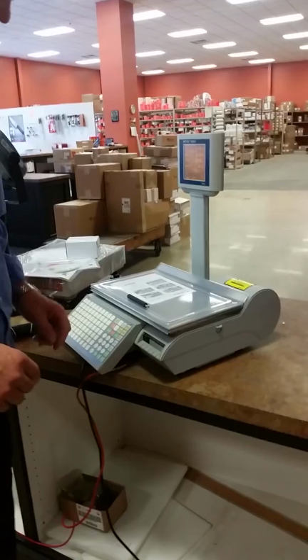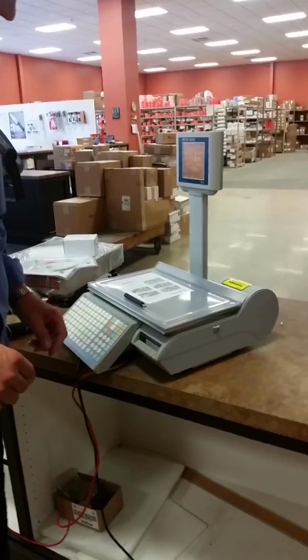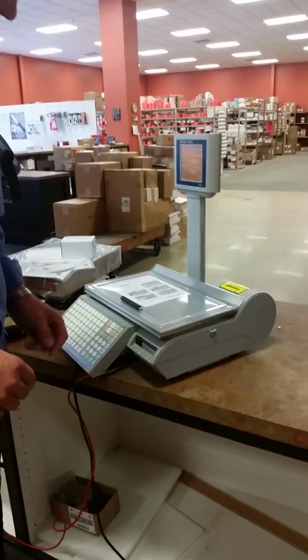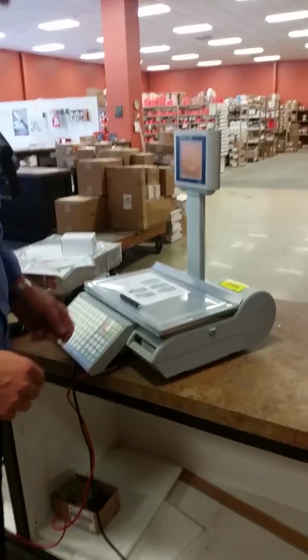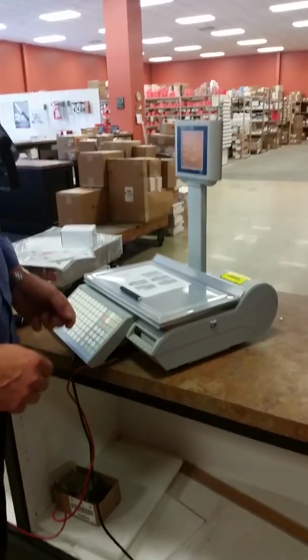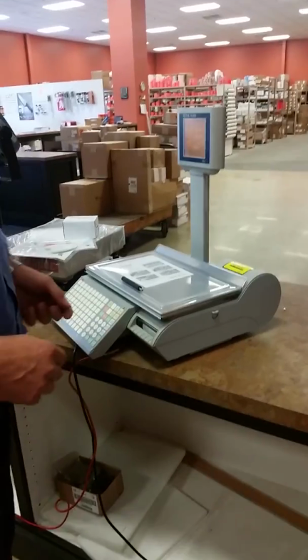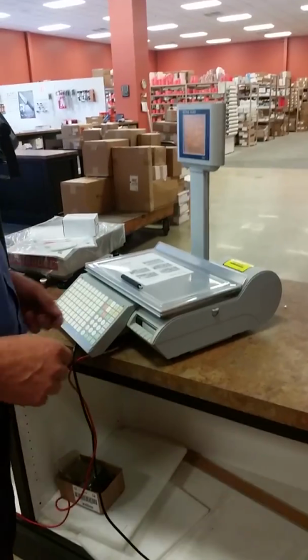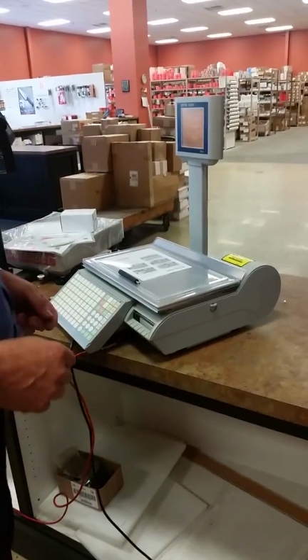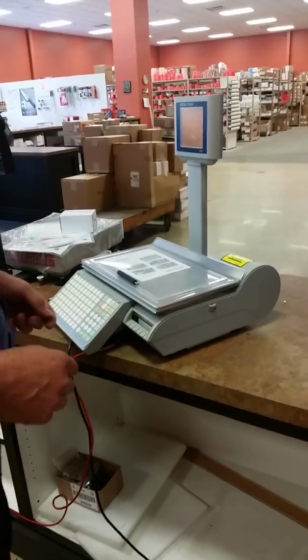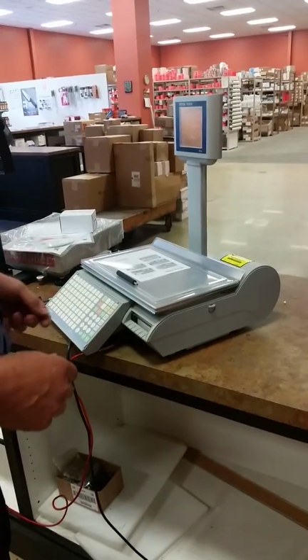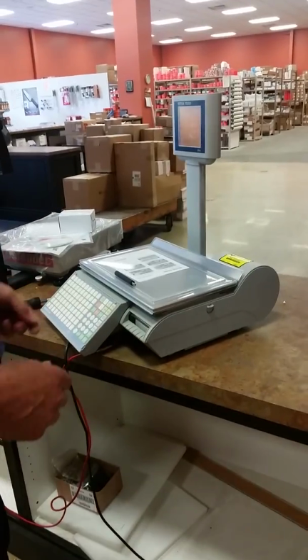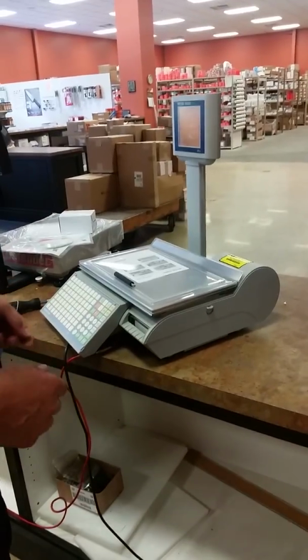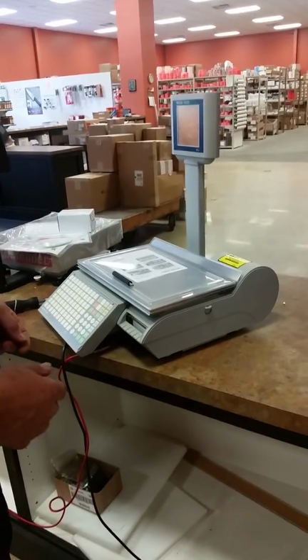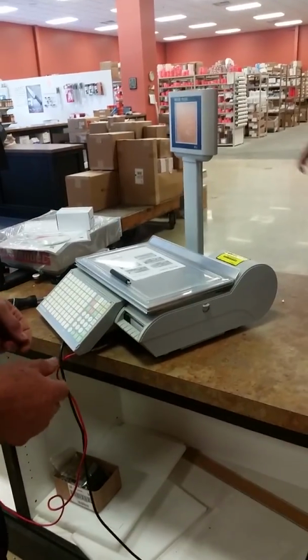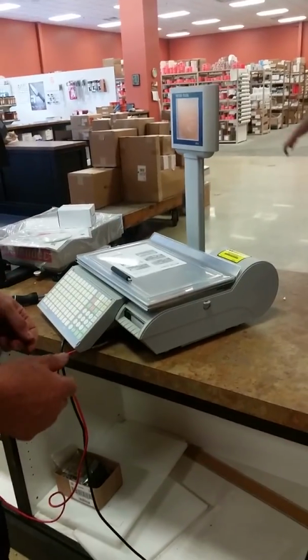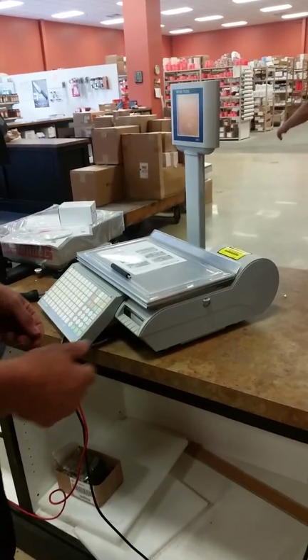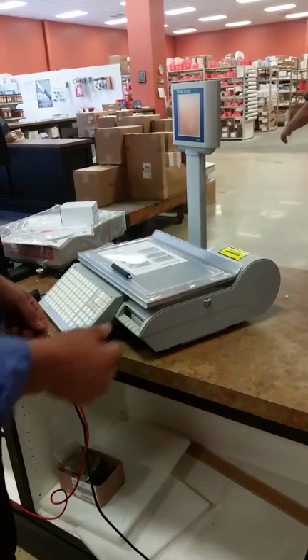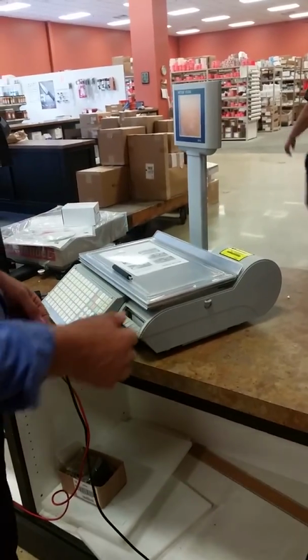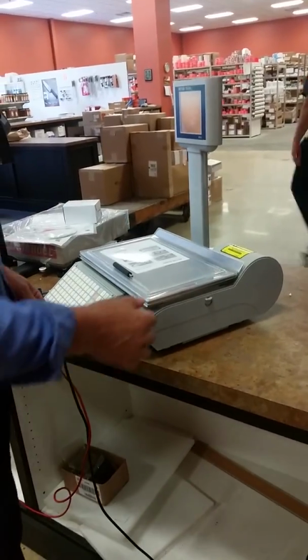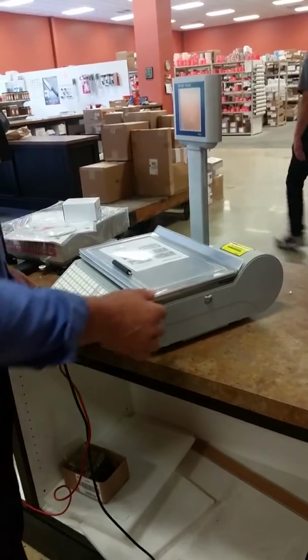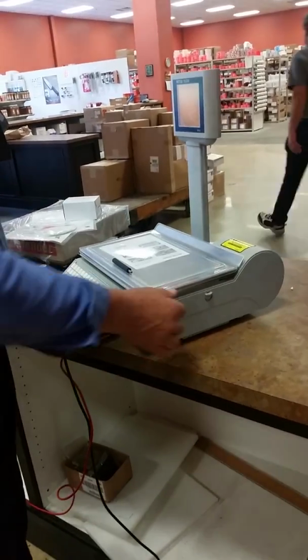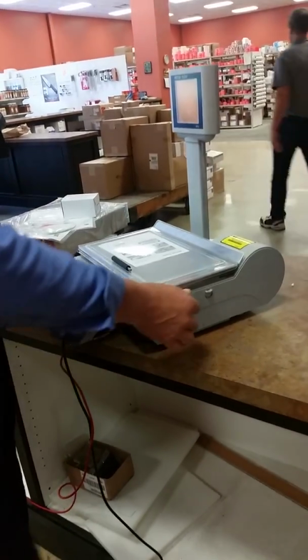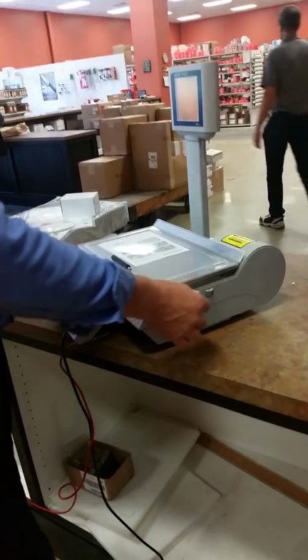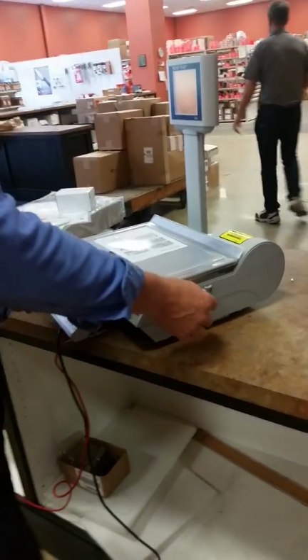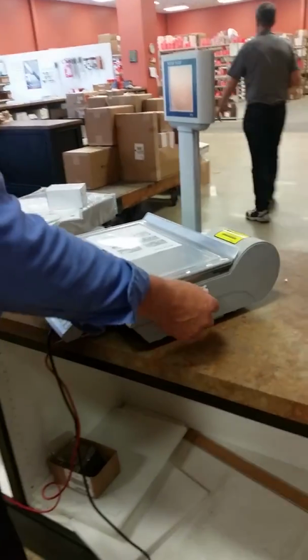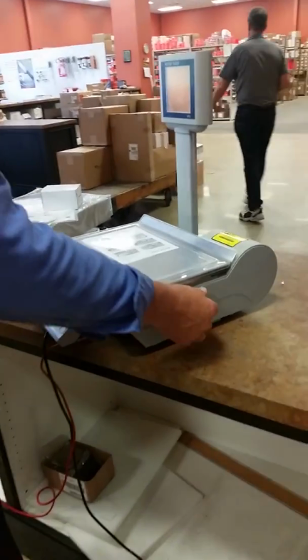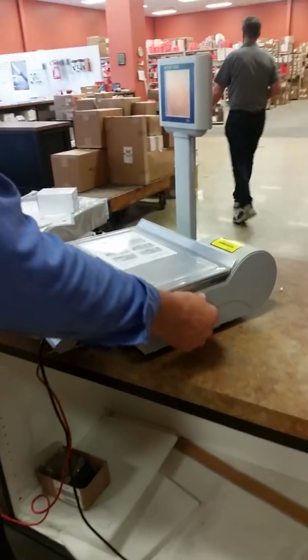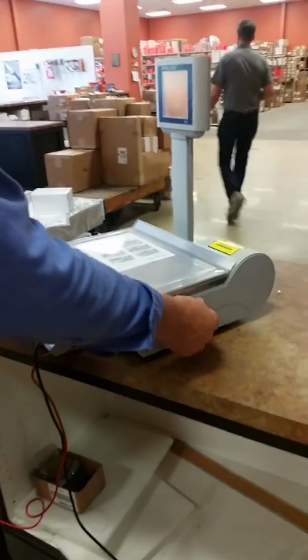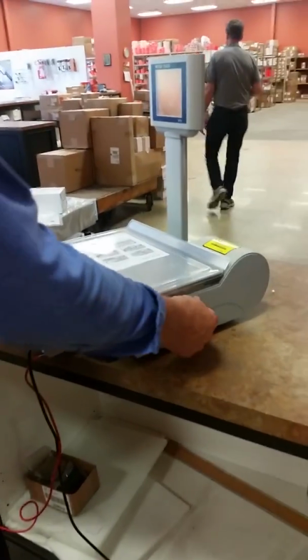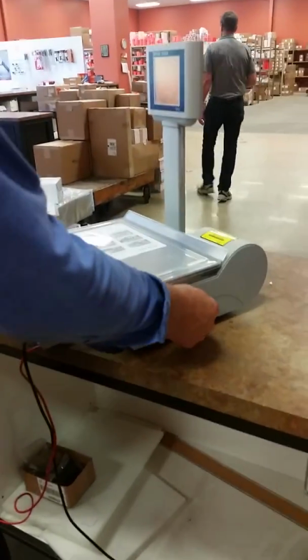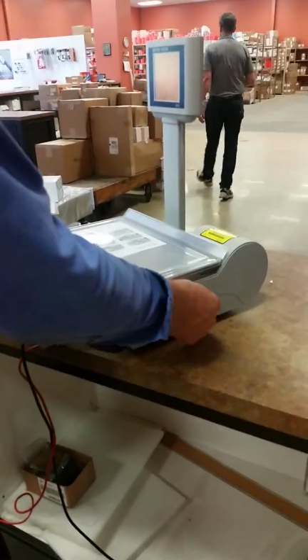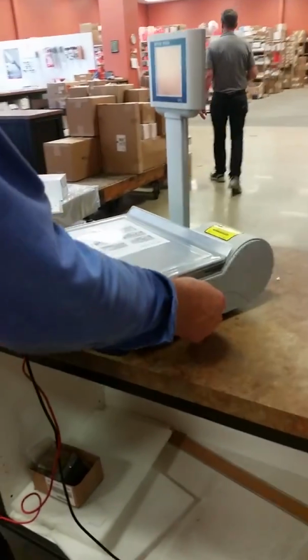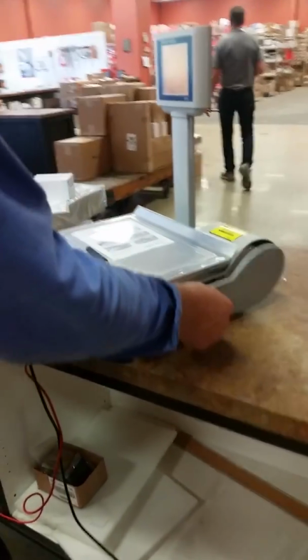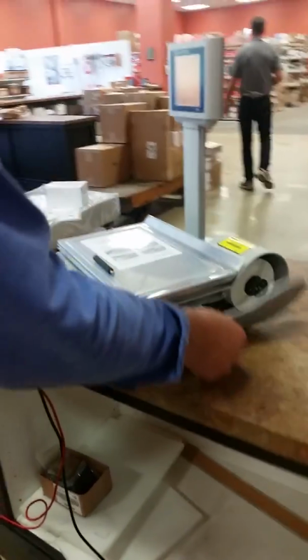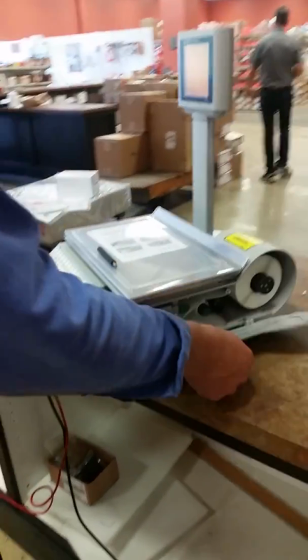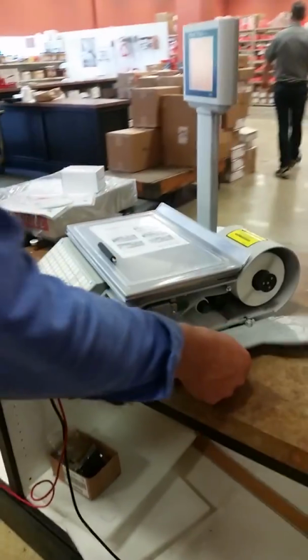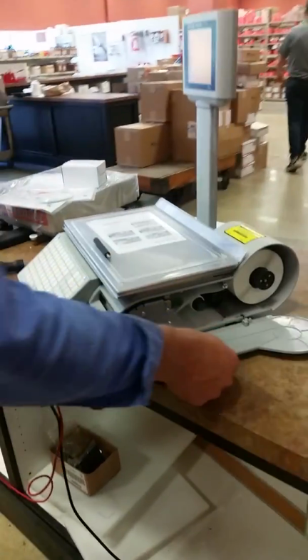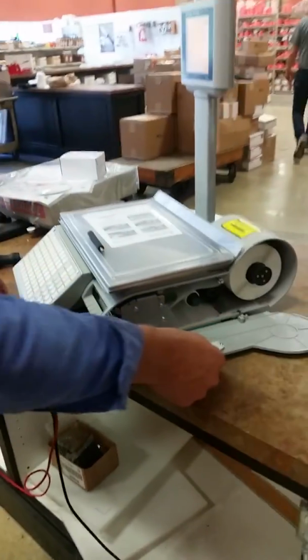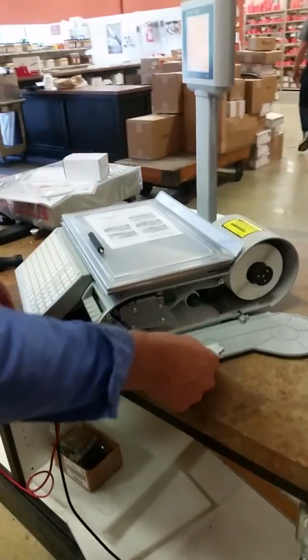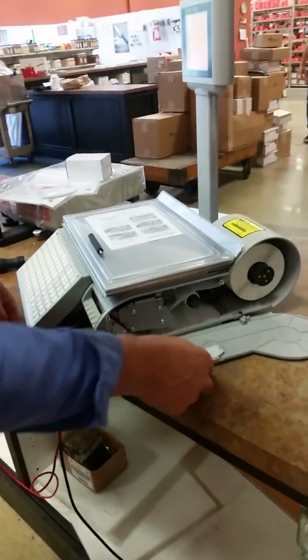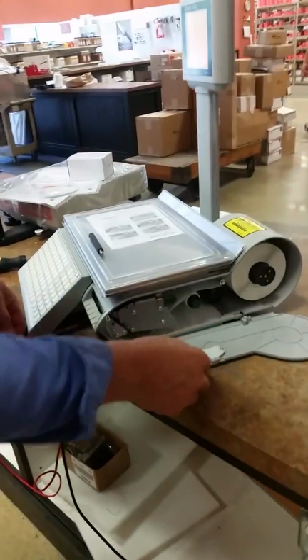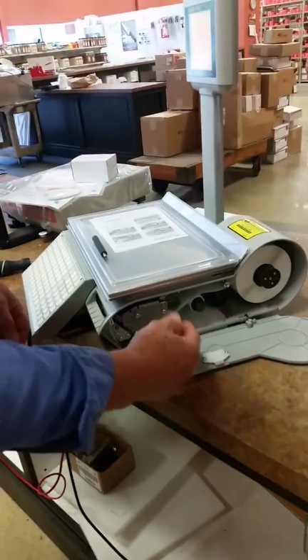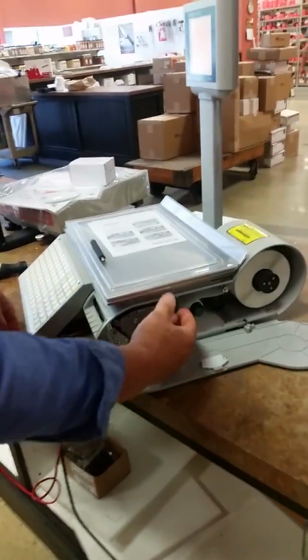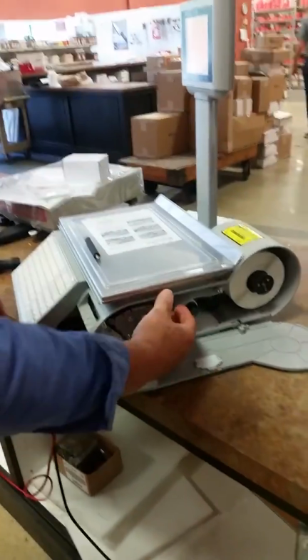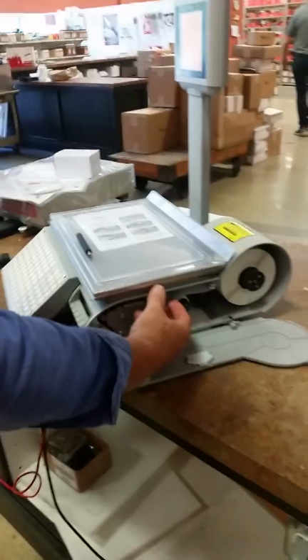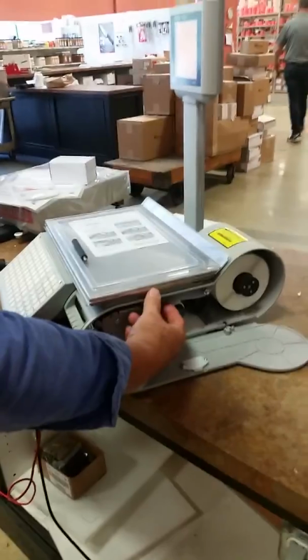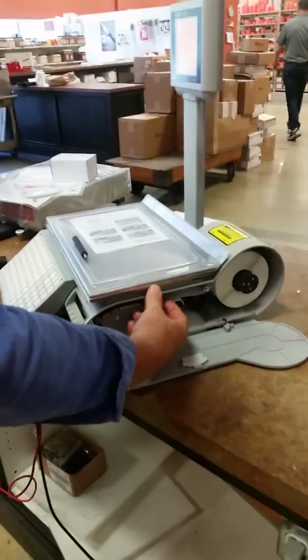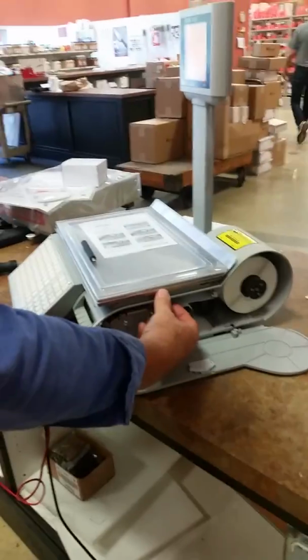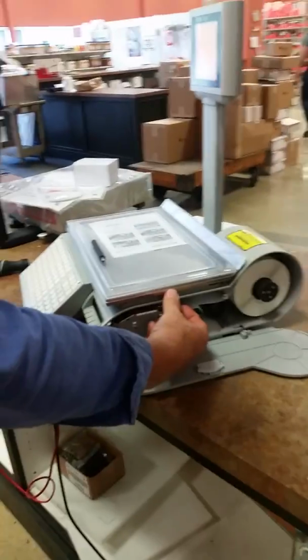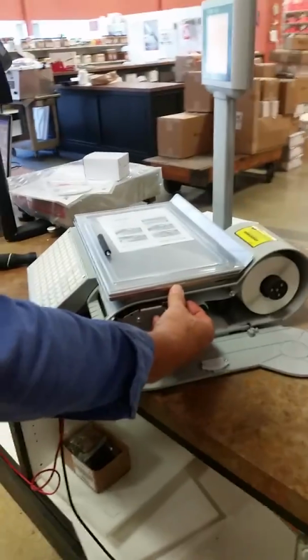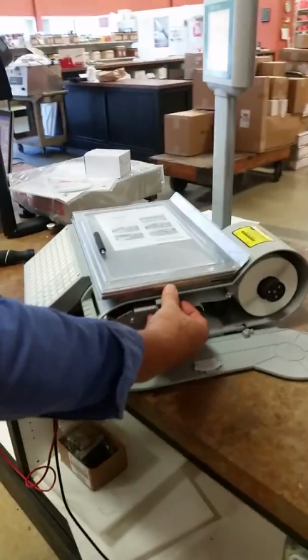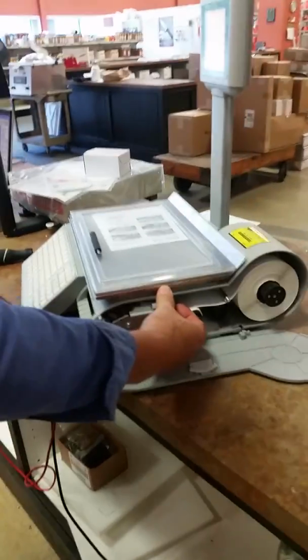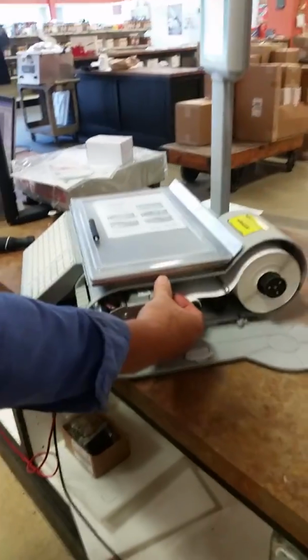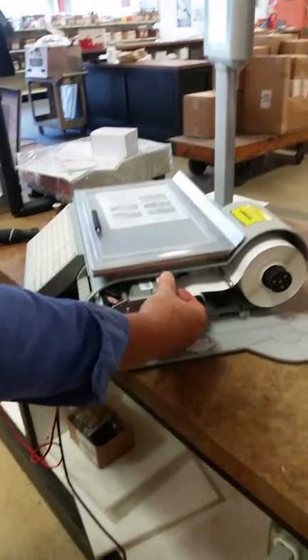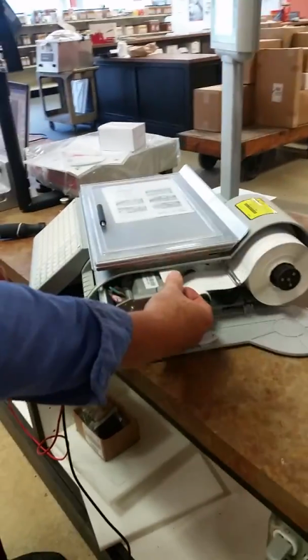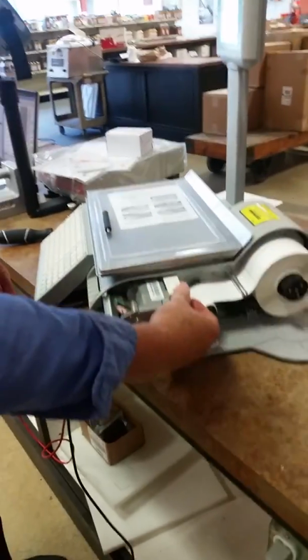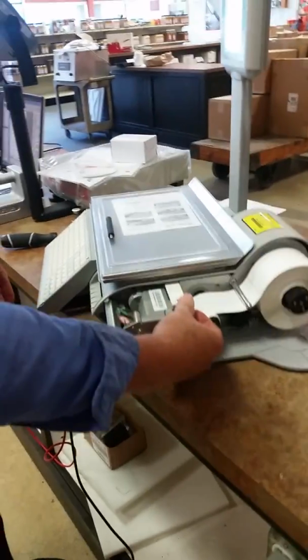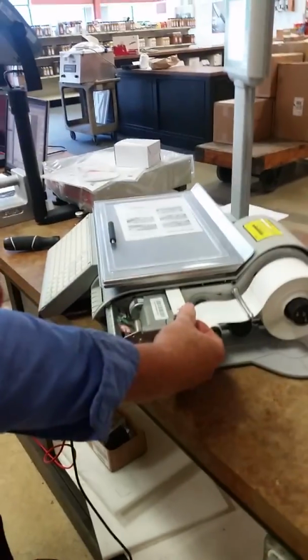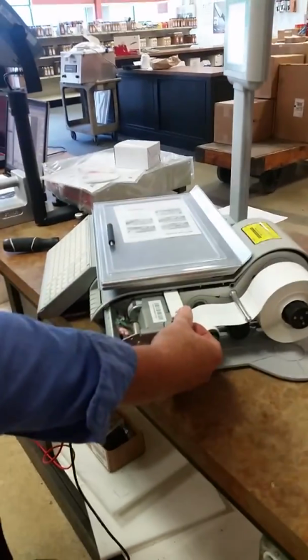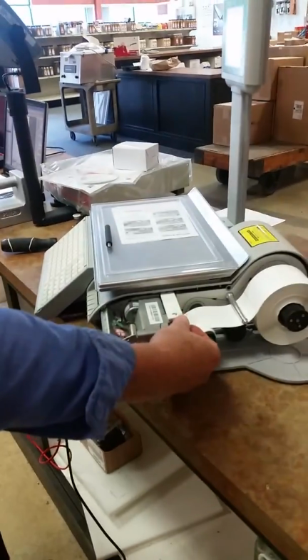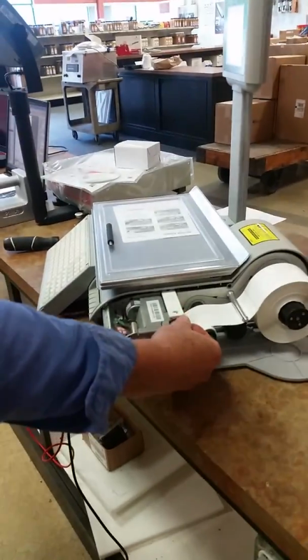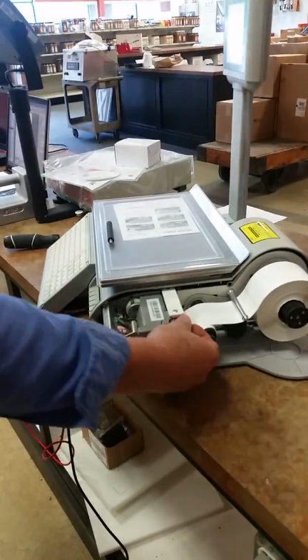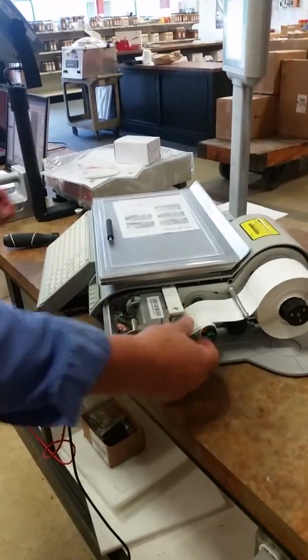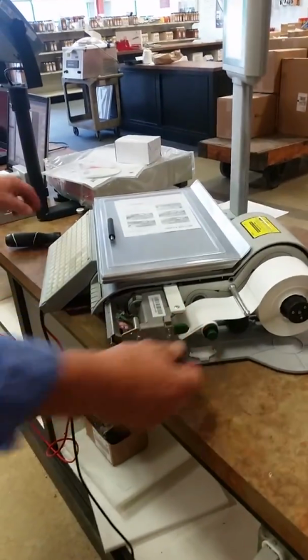On a V-Pro printer, you begin by opening the door and we're going to slide the printer mechanism out.